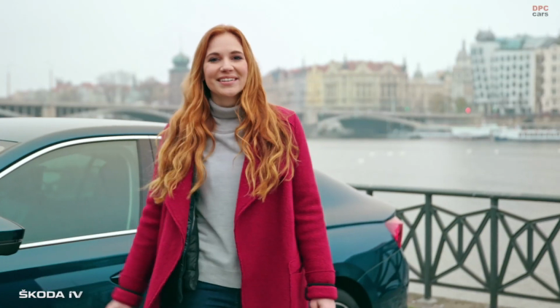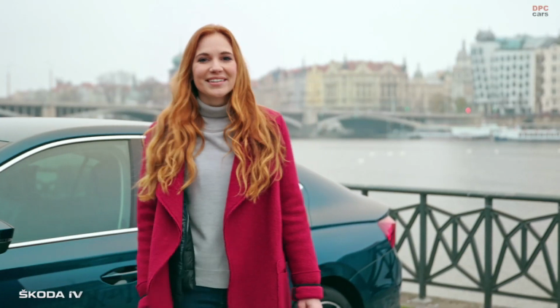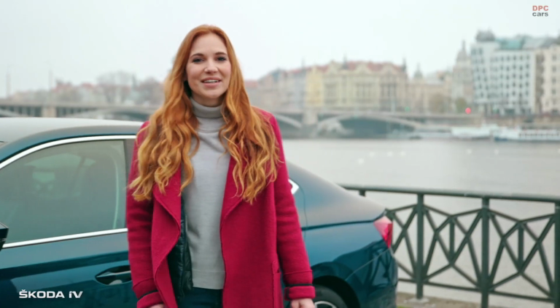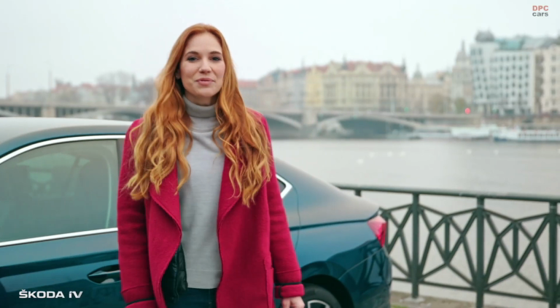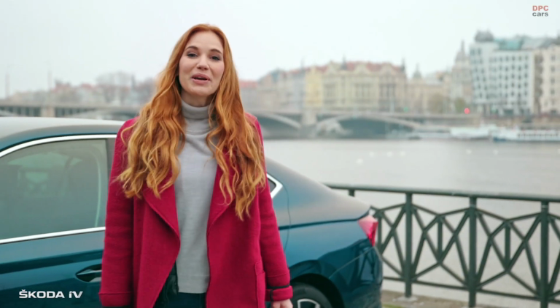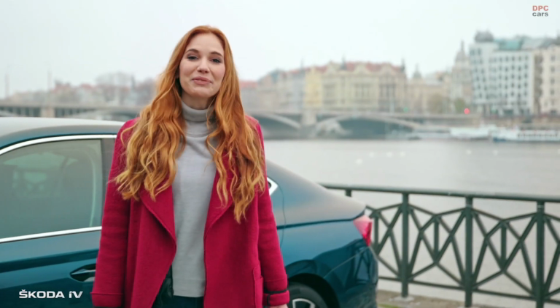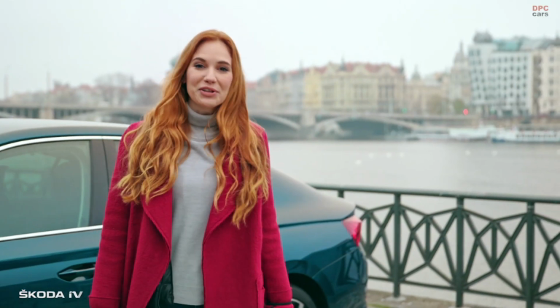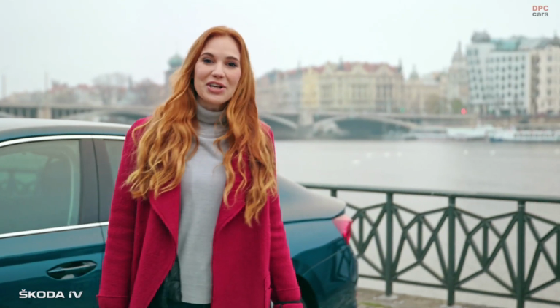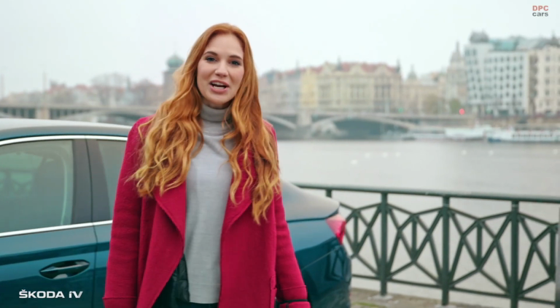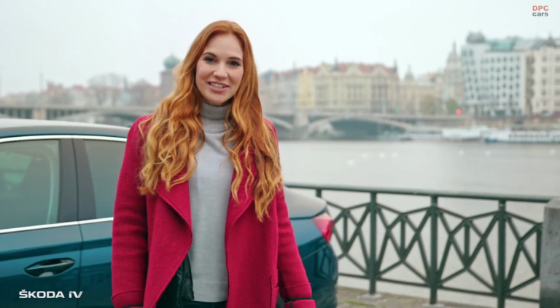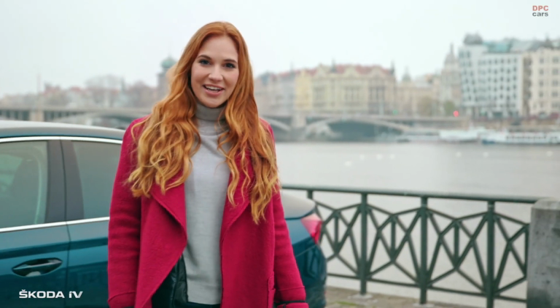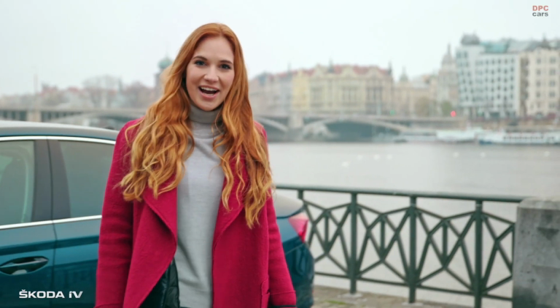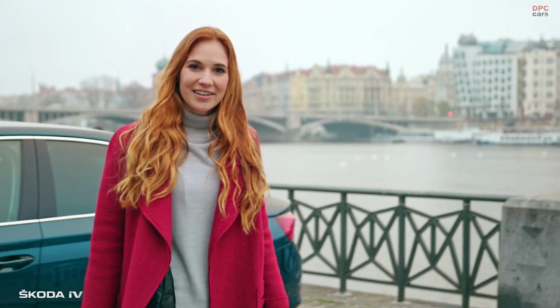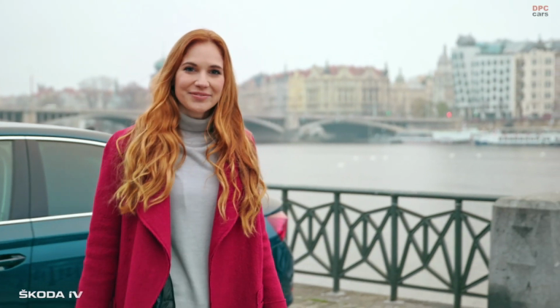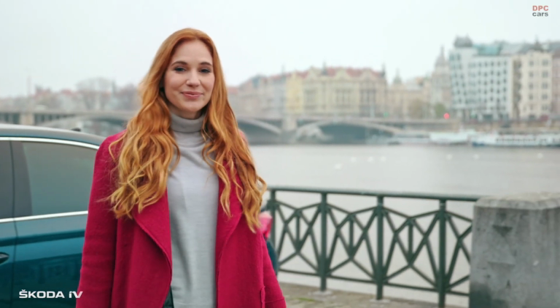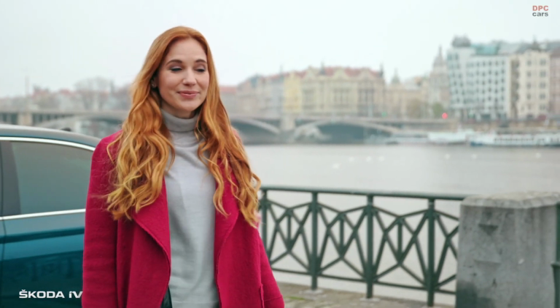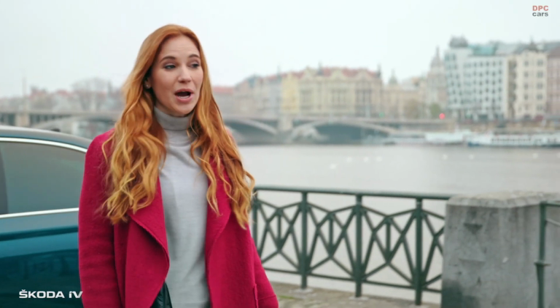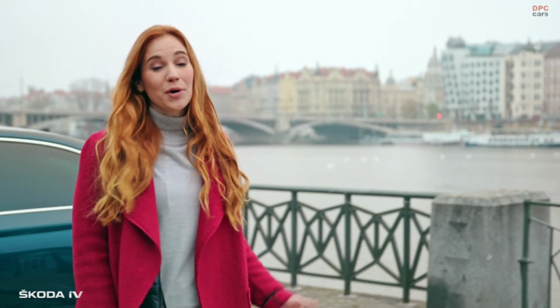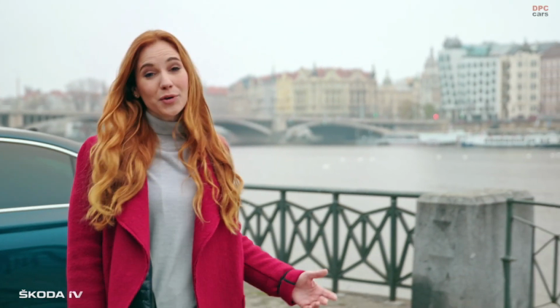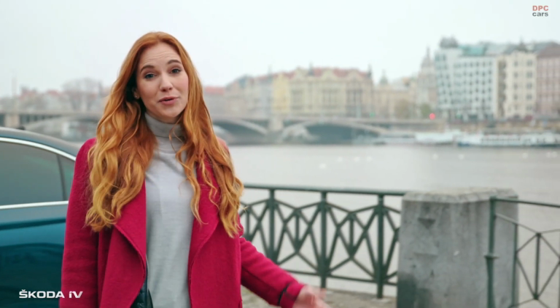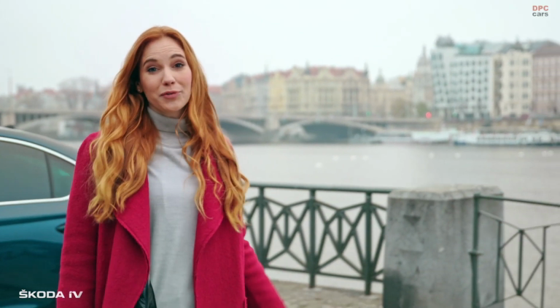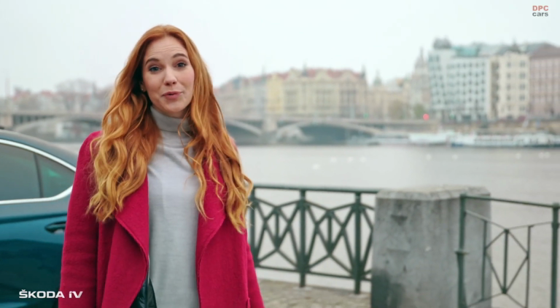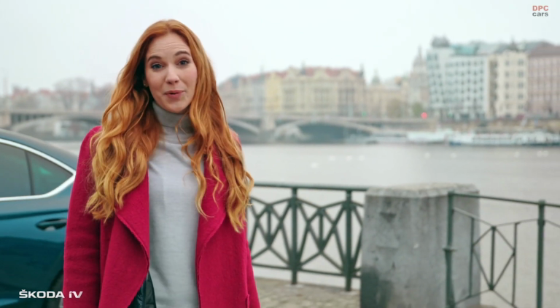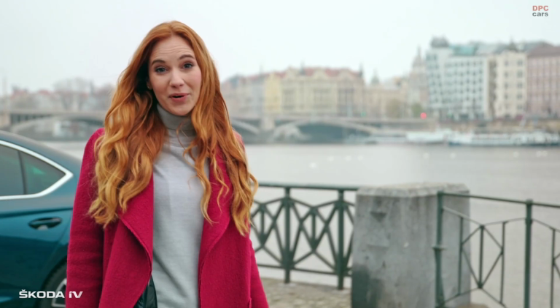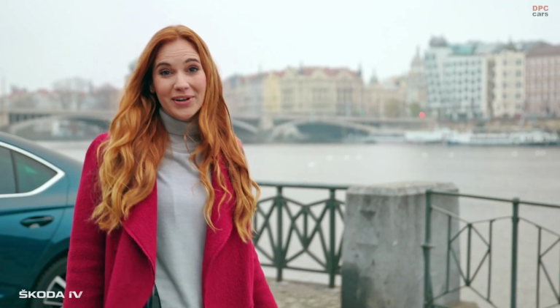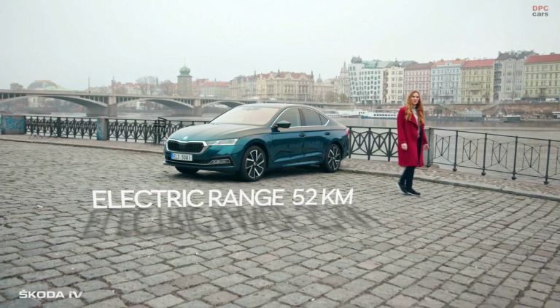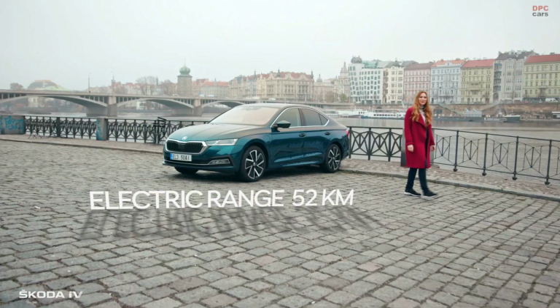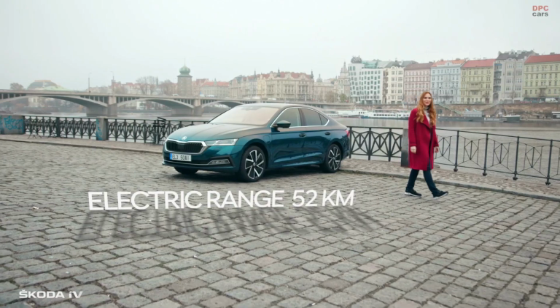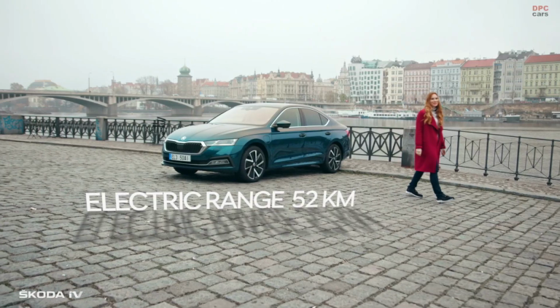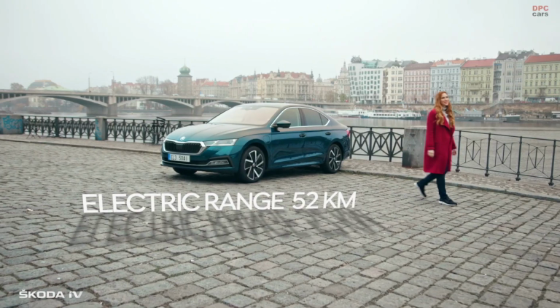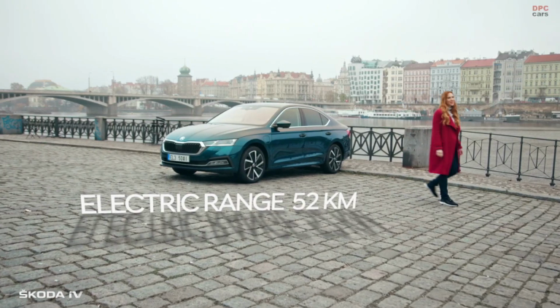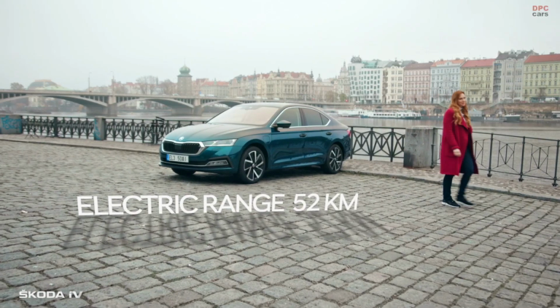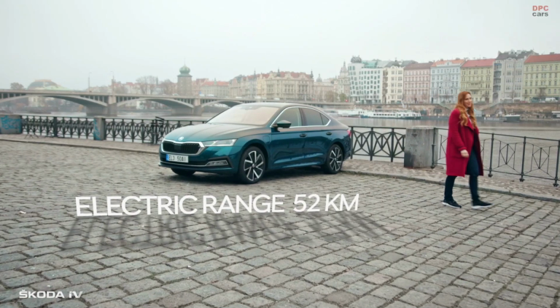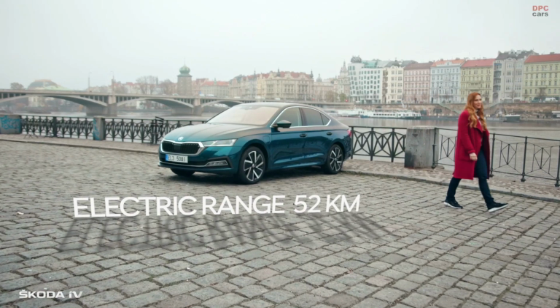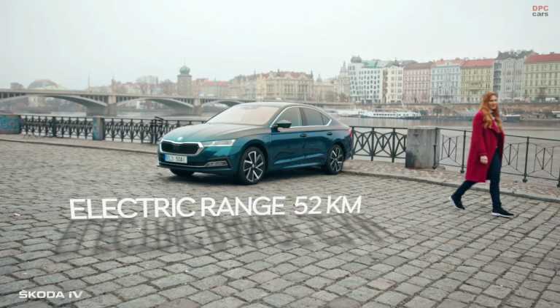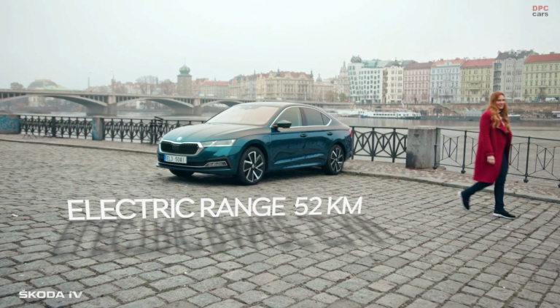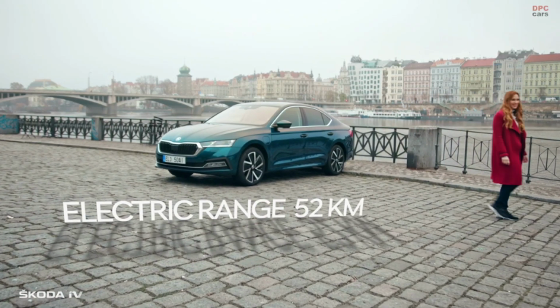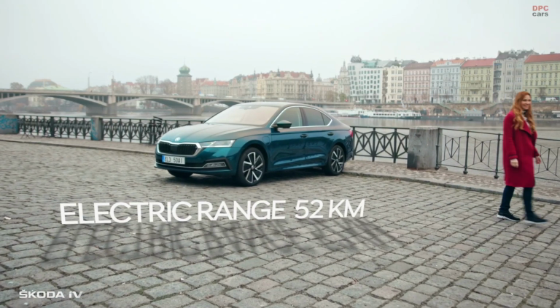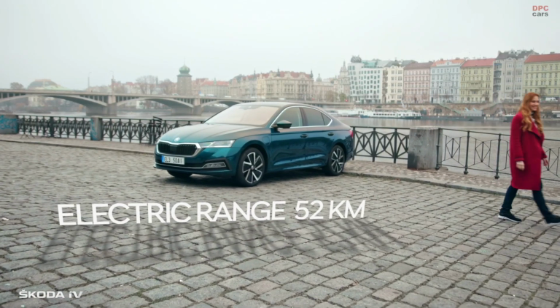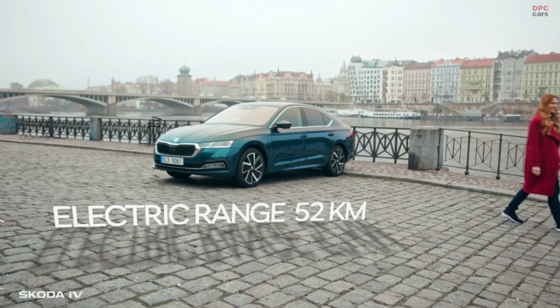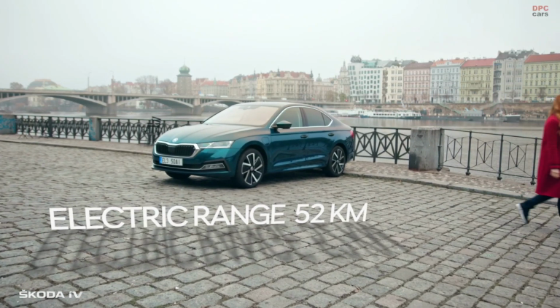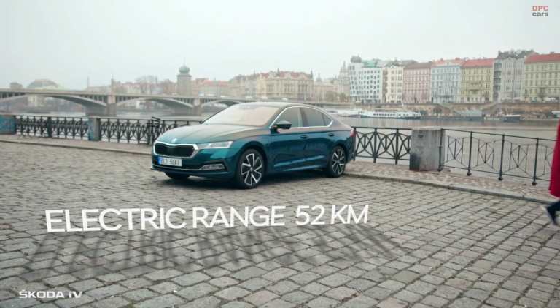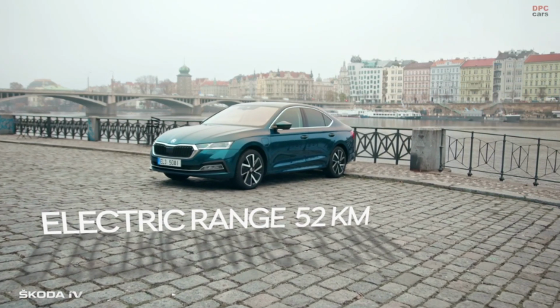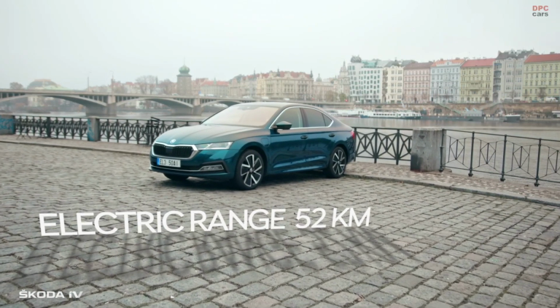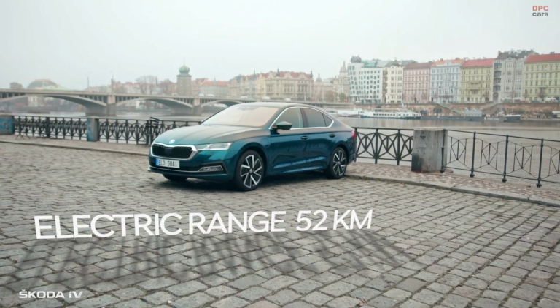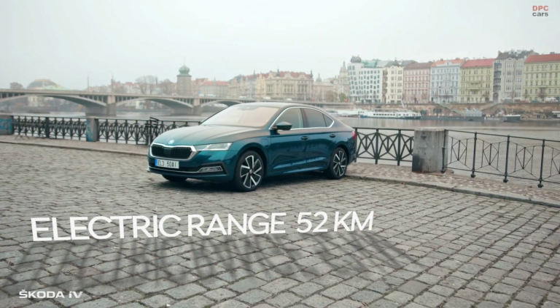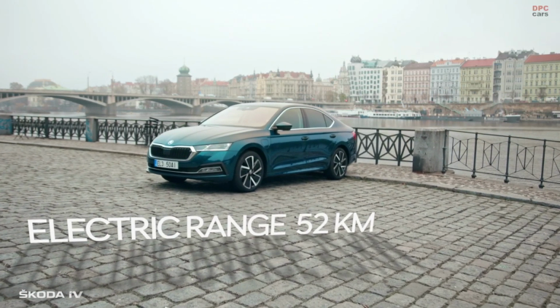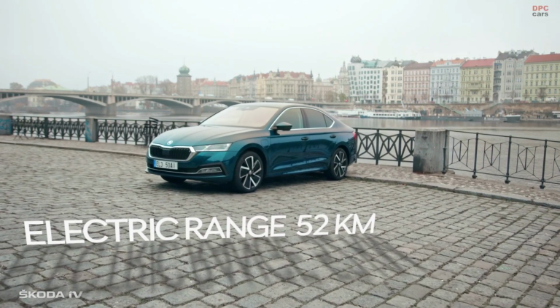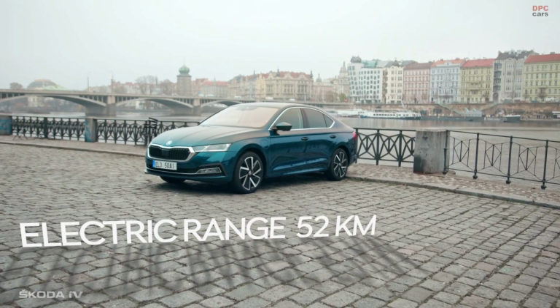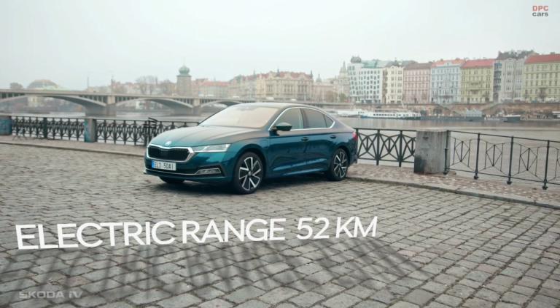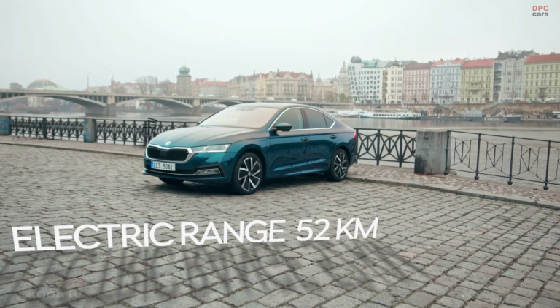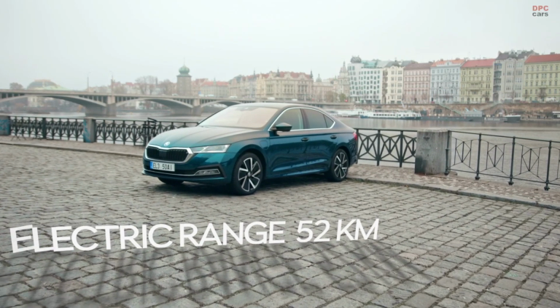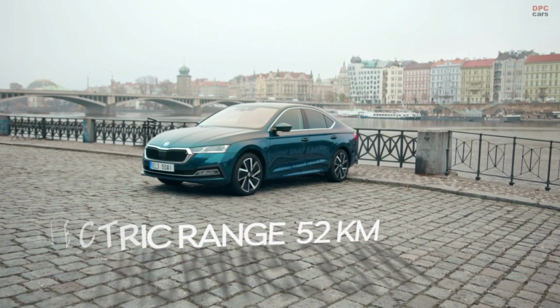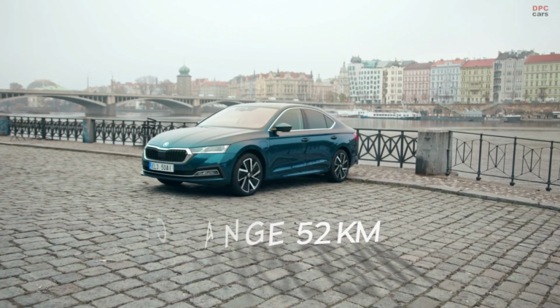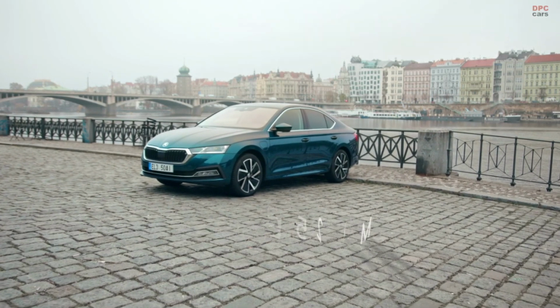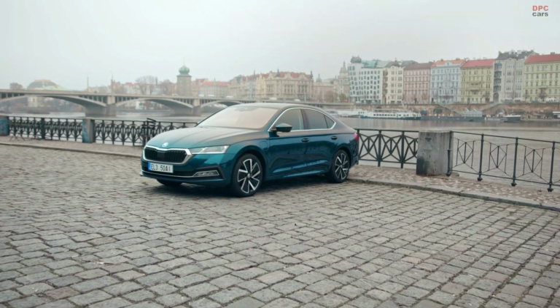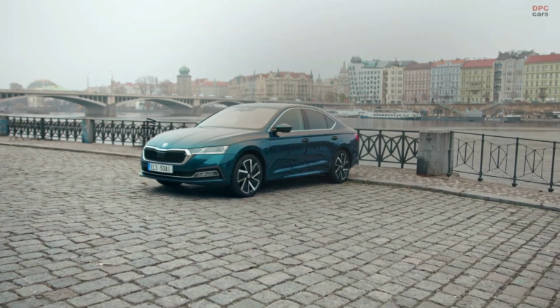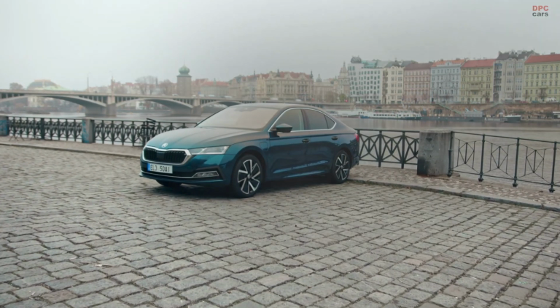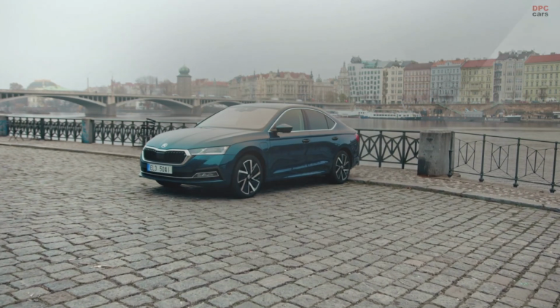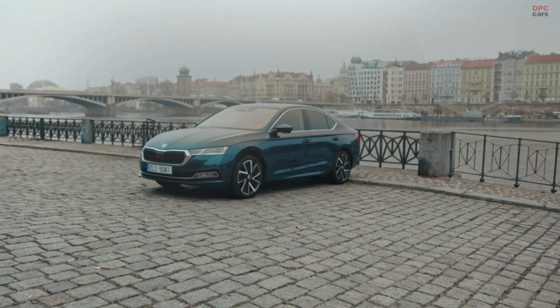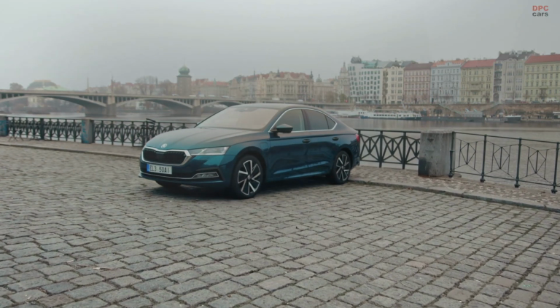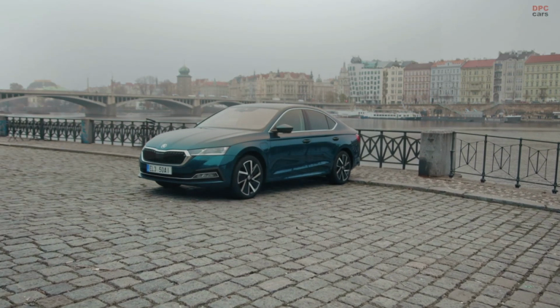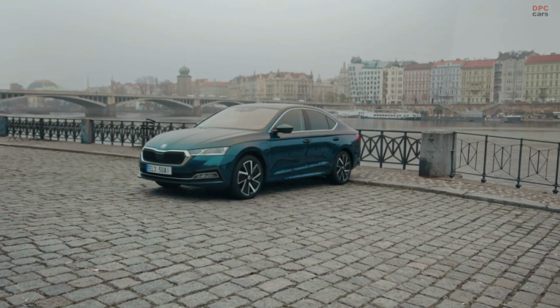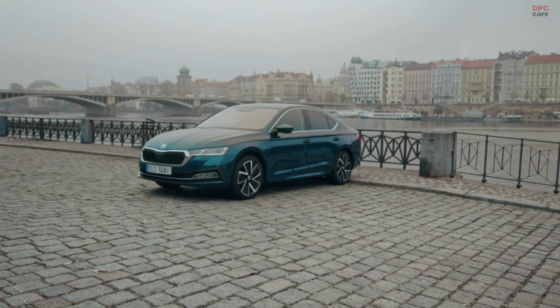We have recharged the car. Now I'll go for a walk to recharge my batteries. ŠKODA — Simply clever.